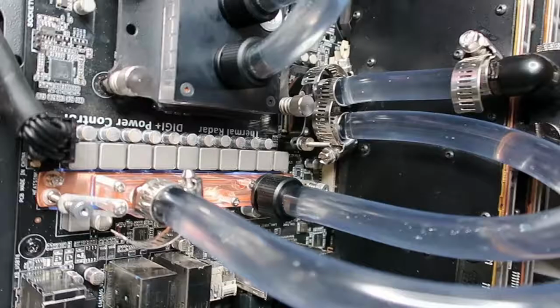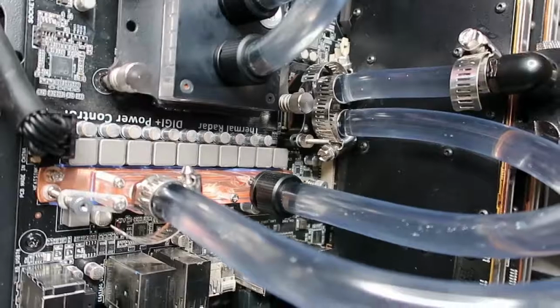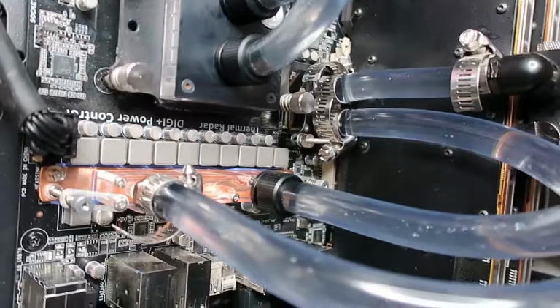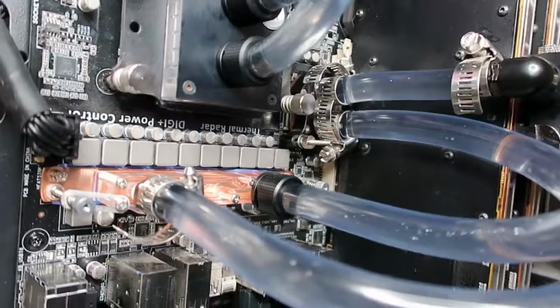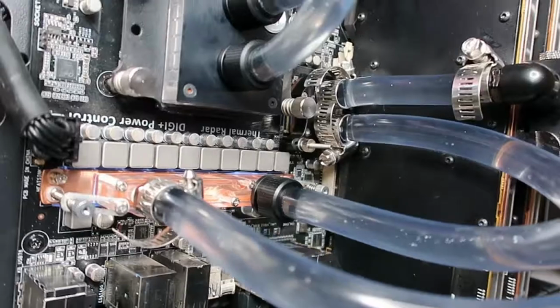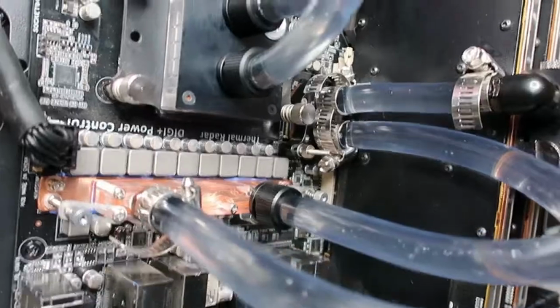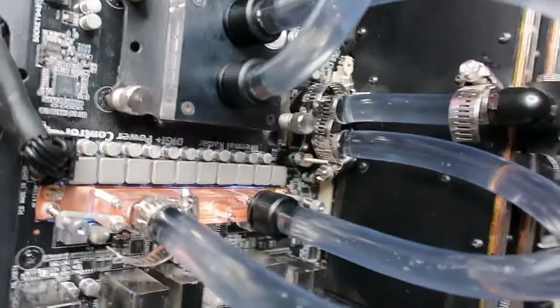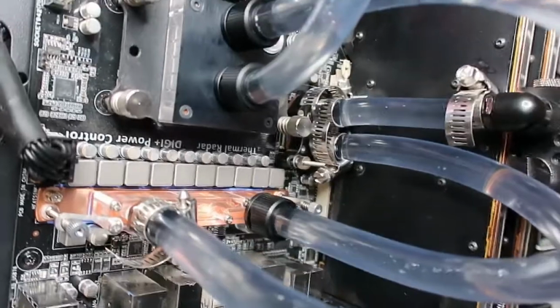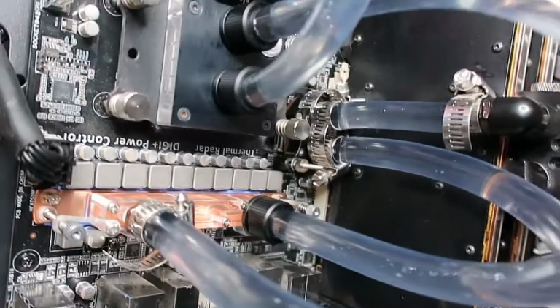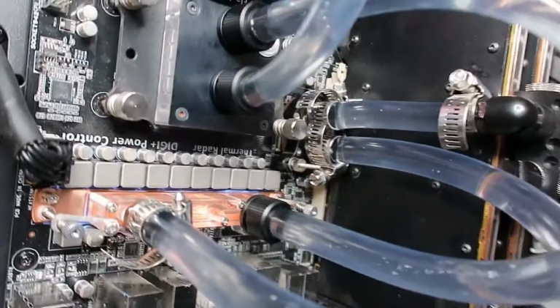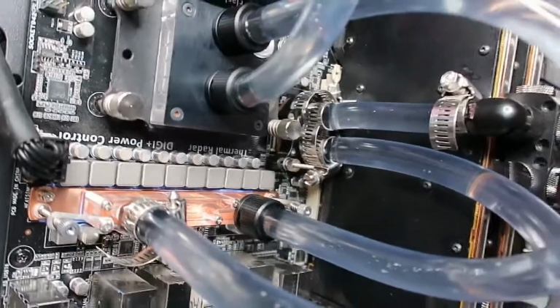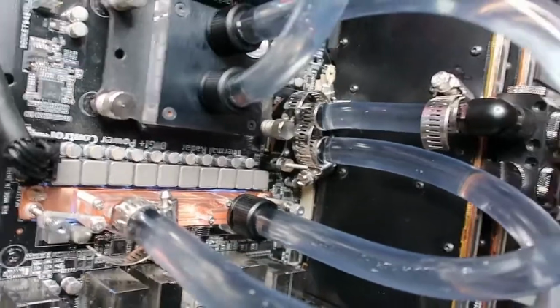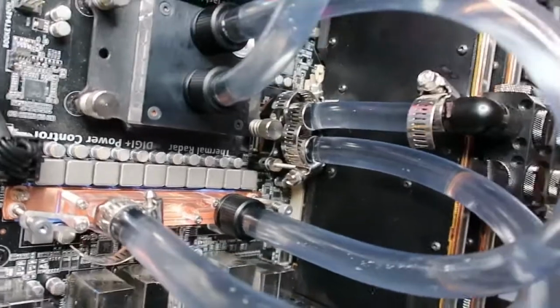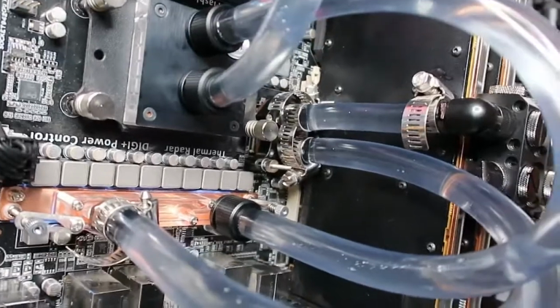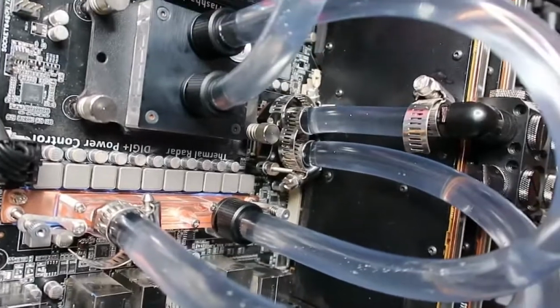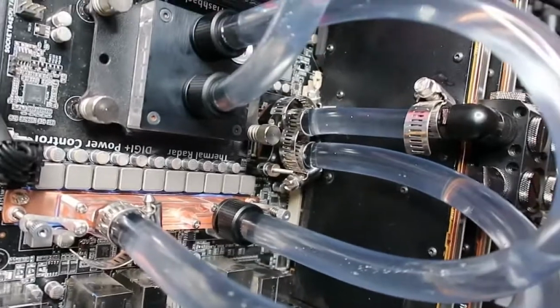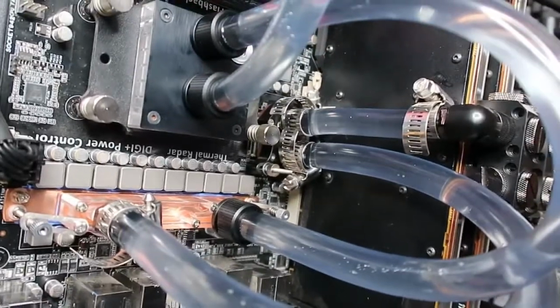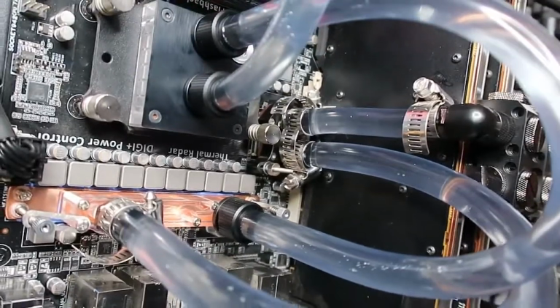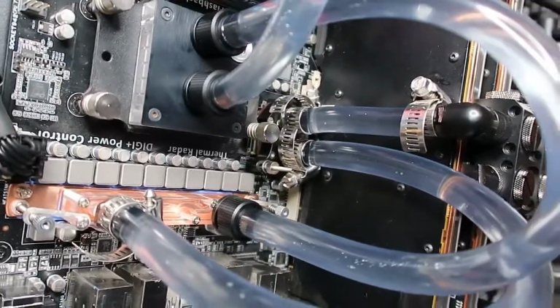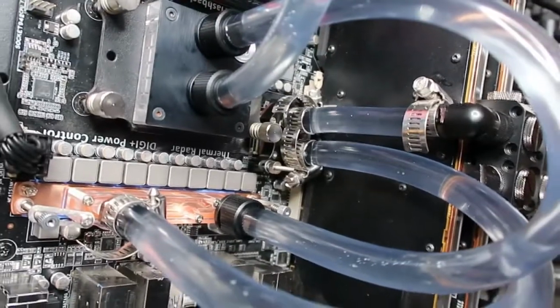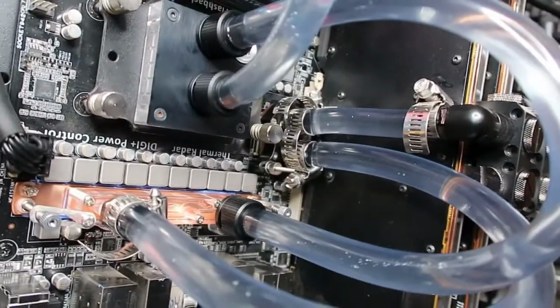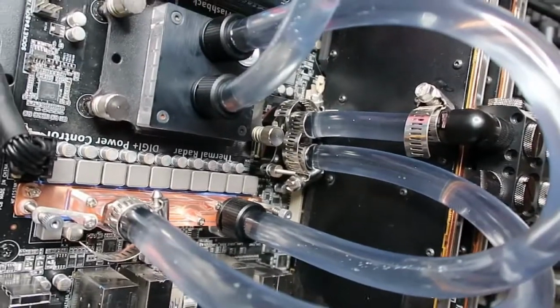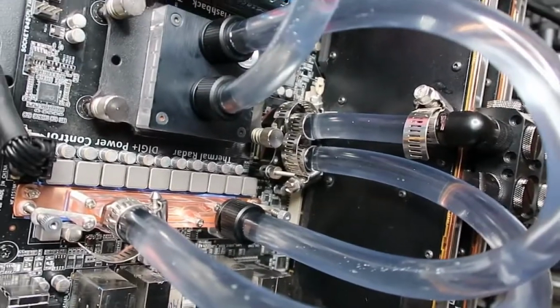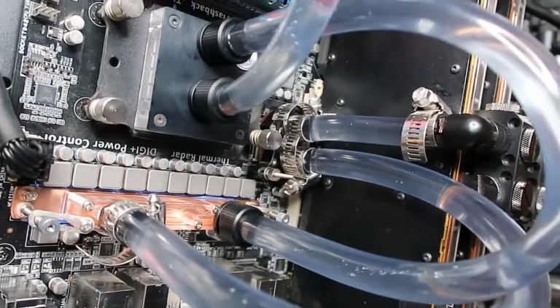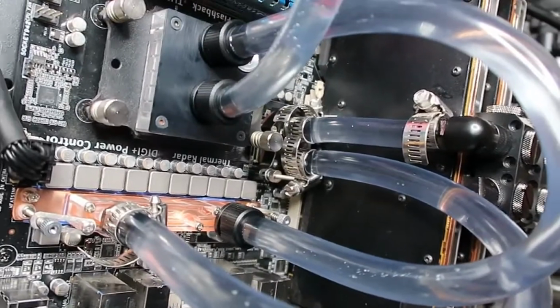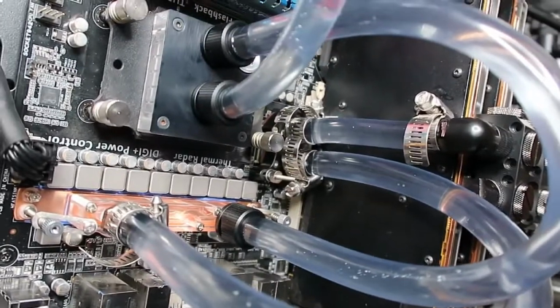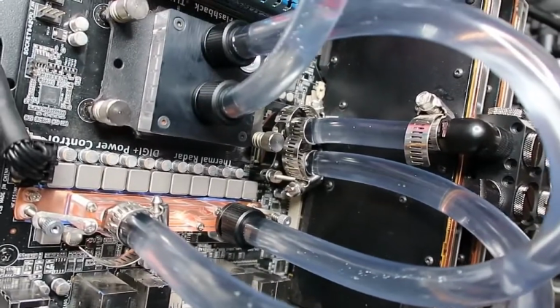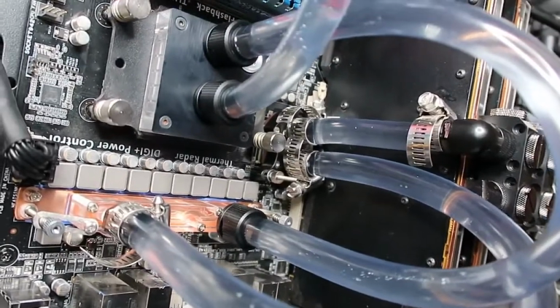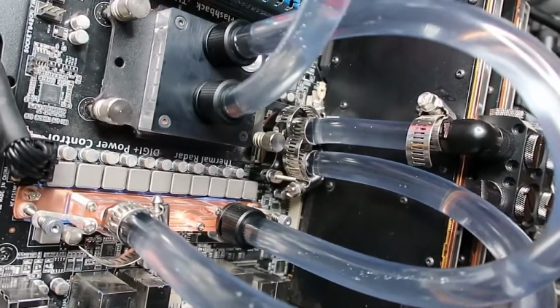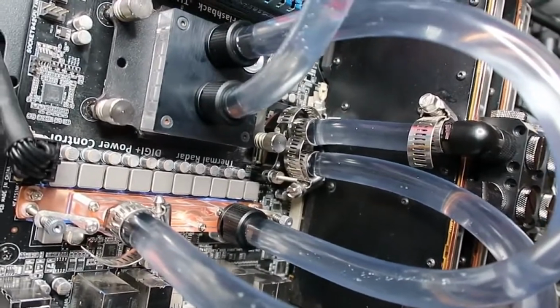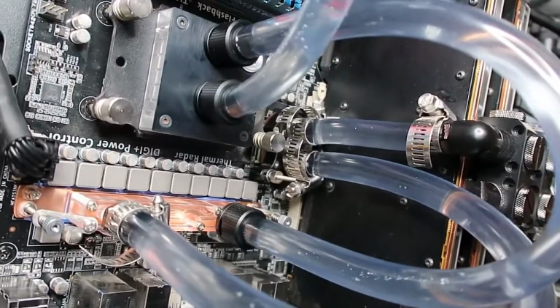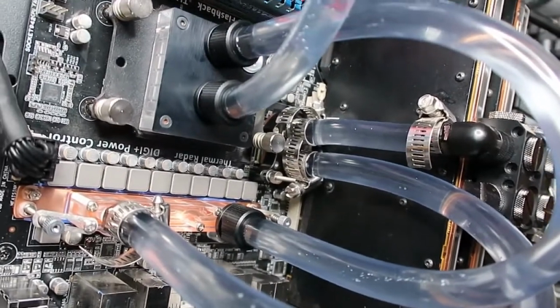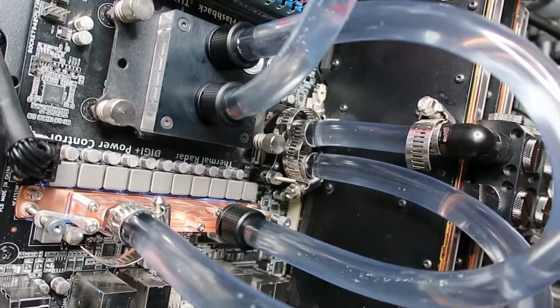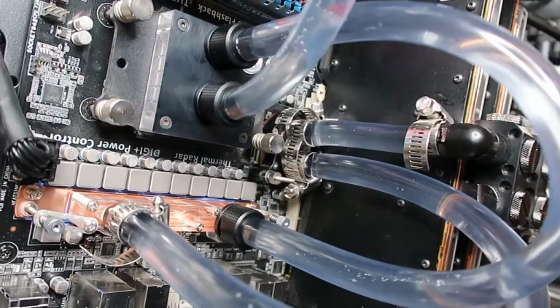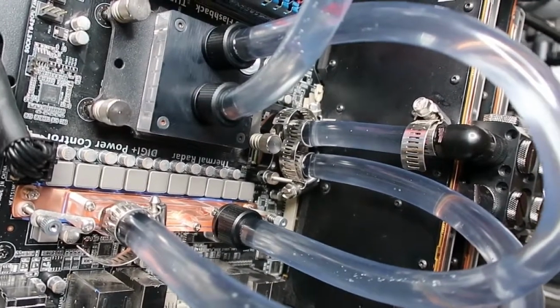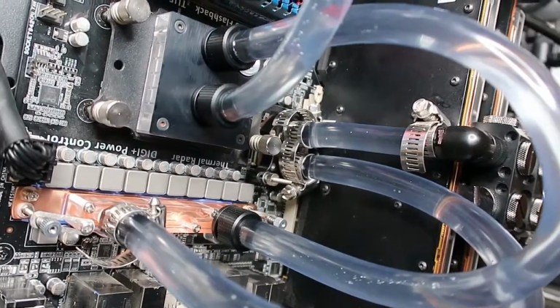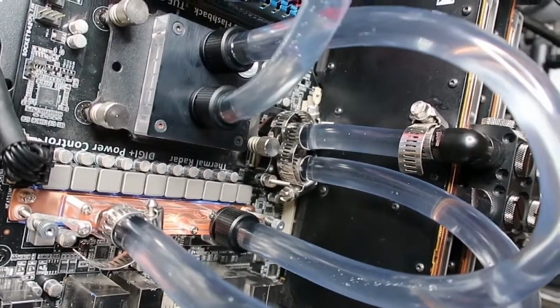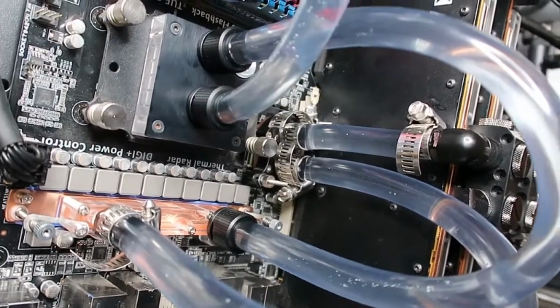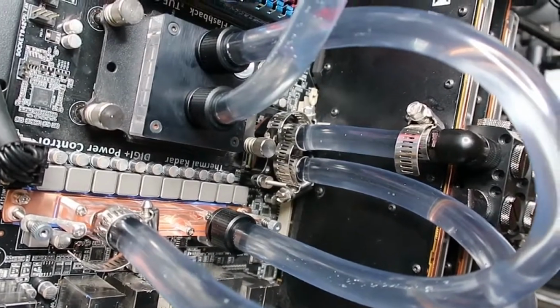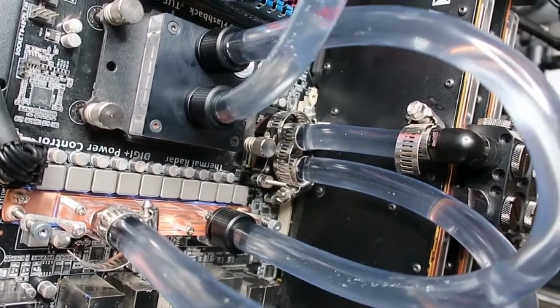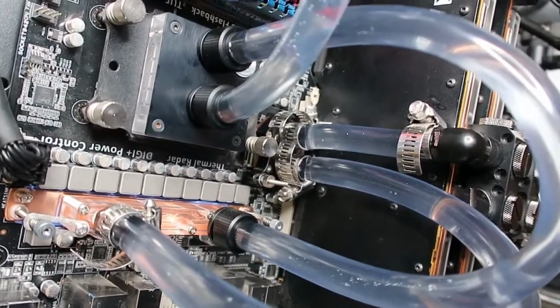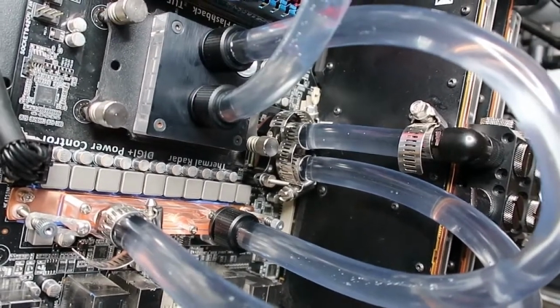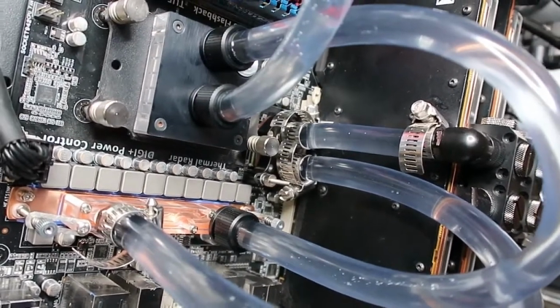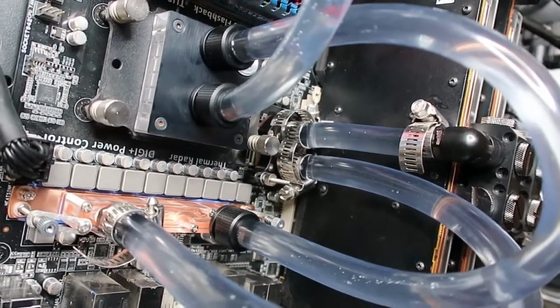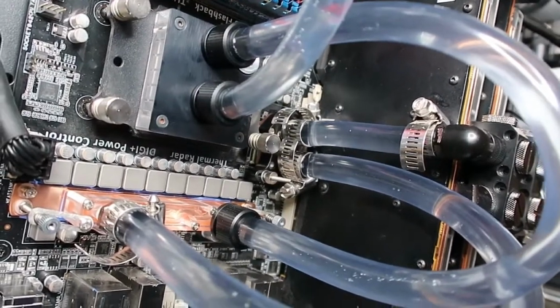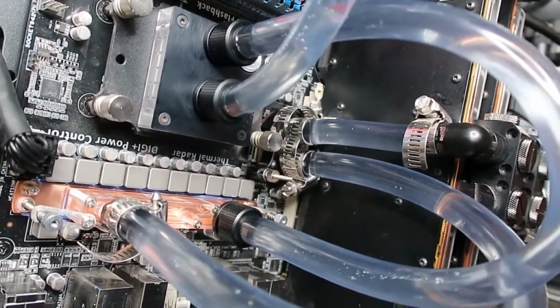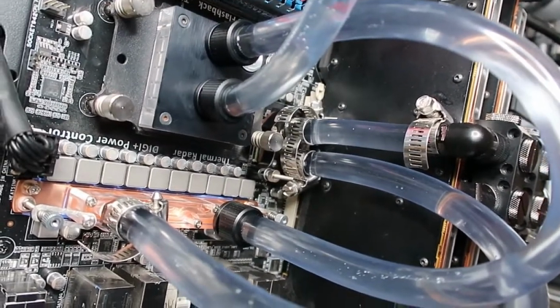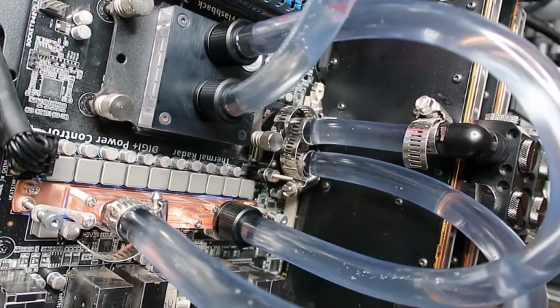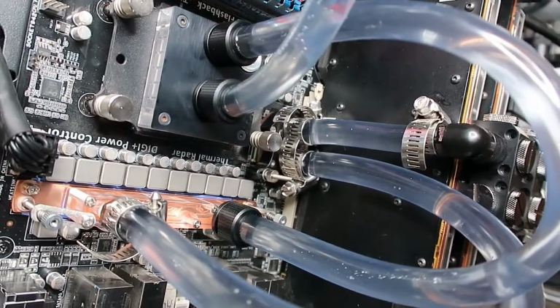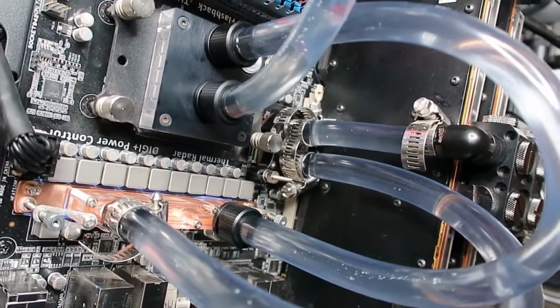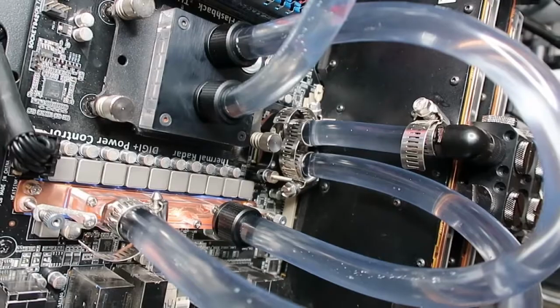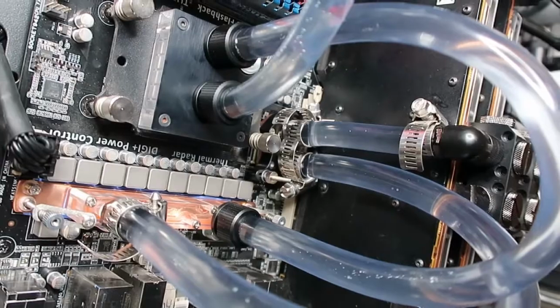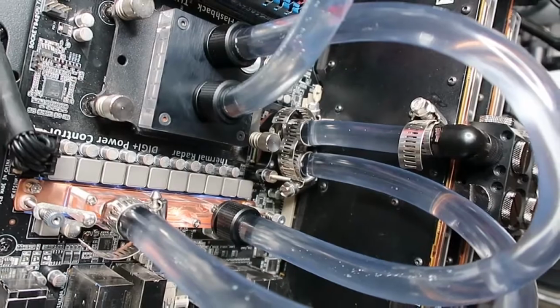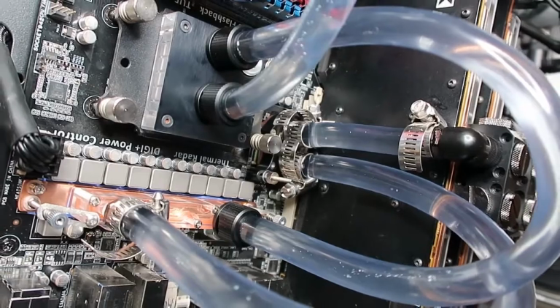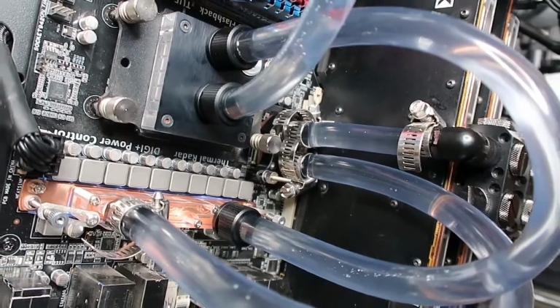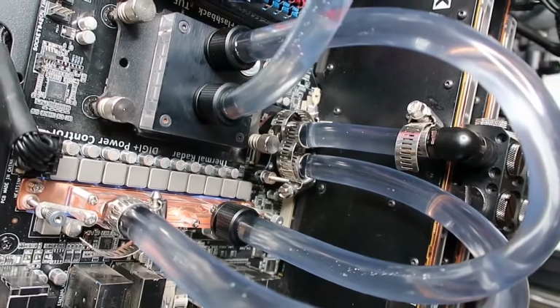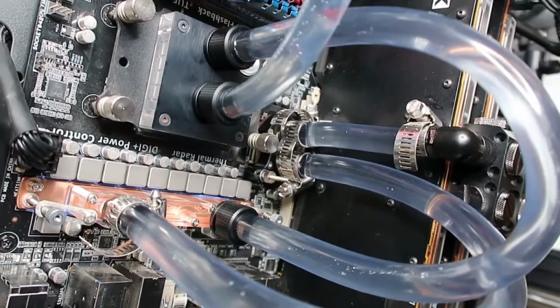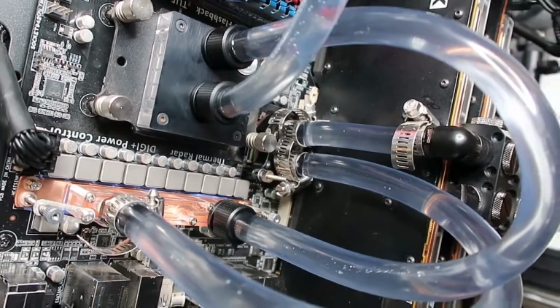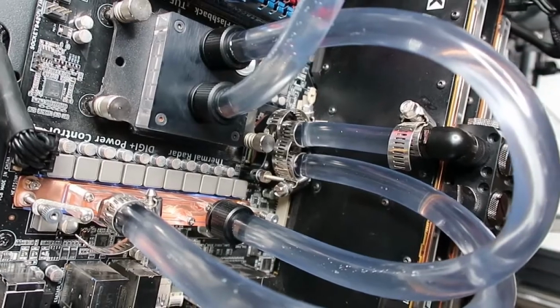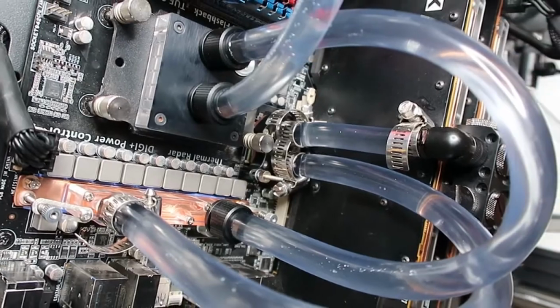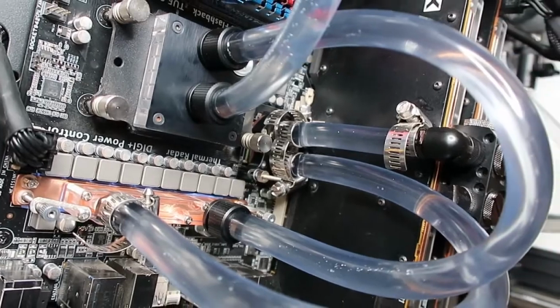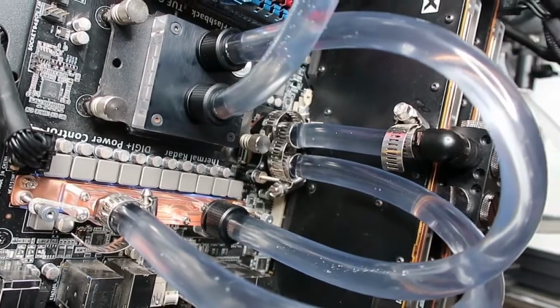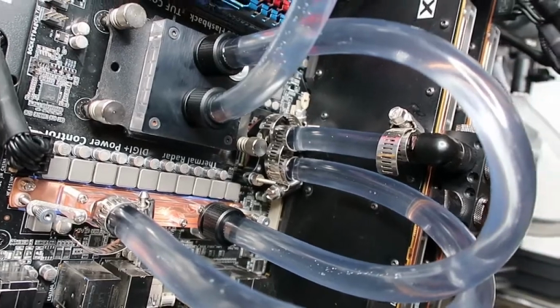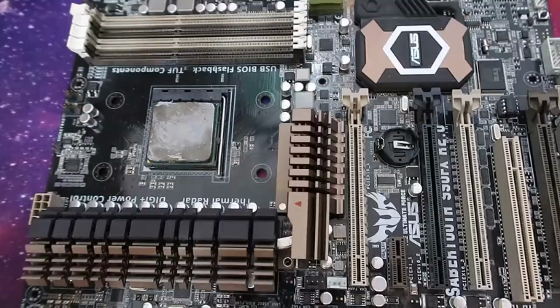Hey, what's up guys? Today I'm going to show you my custom water block that I made for my computer, so let's go.